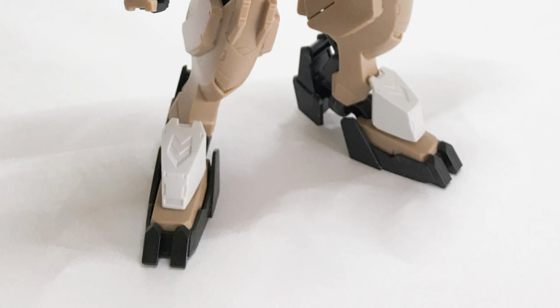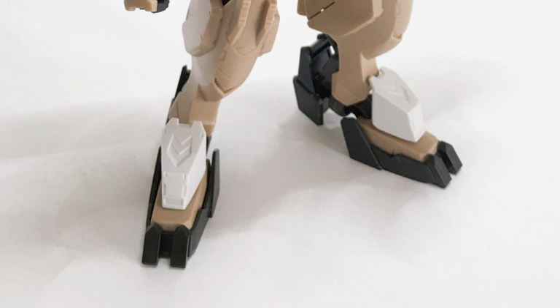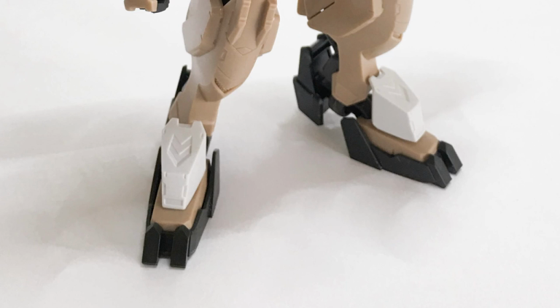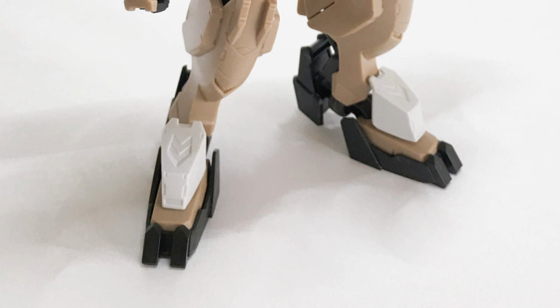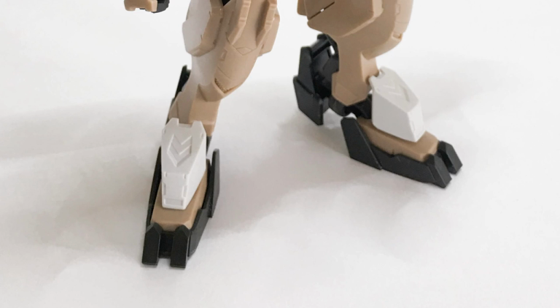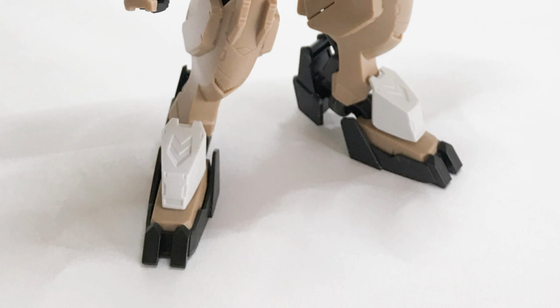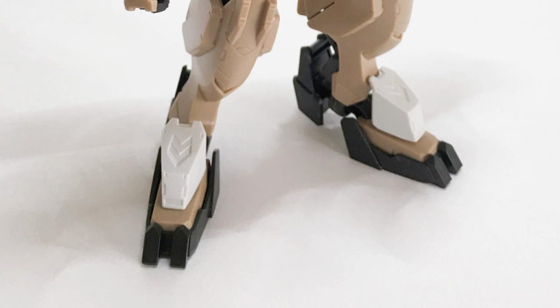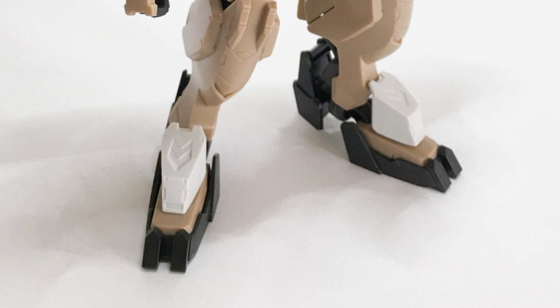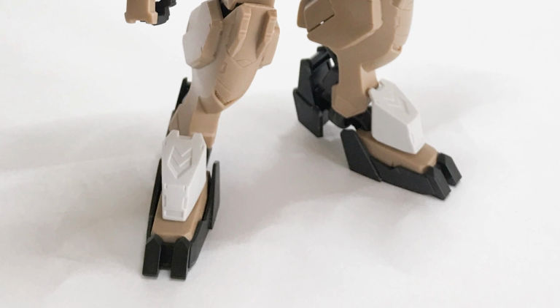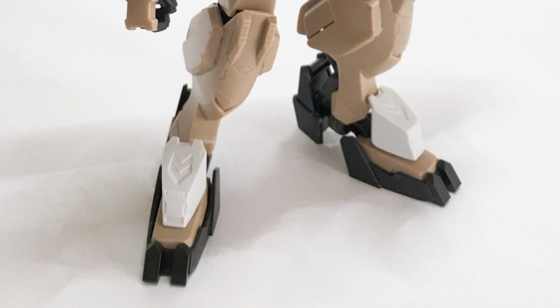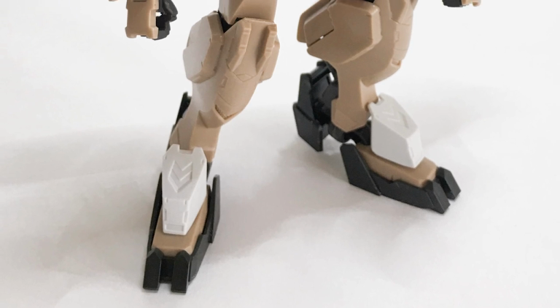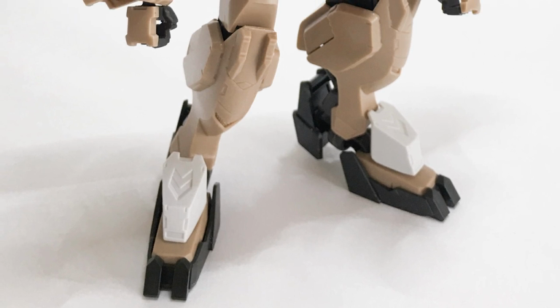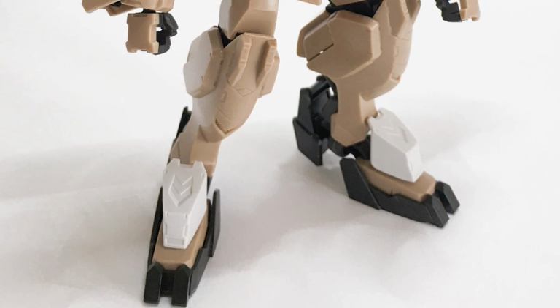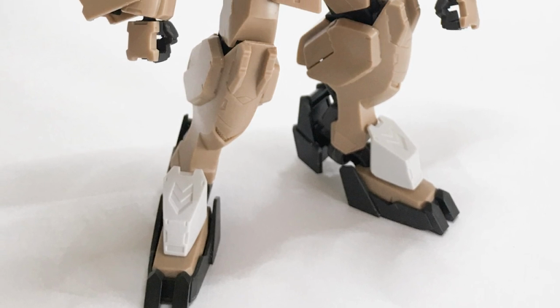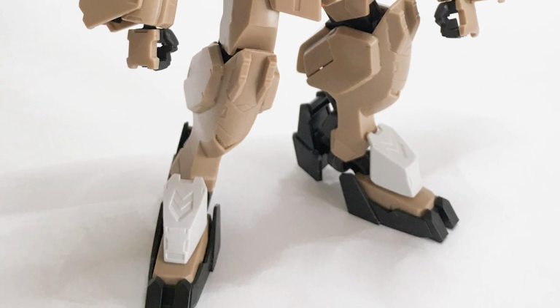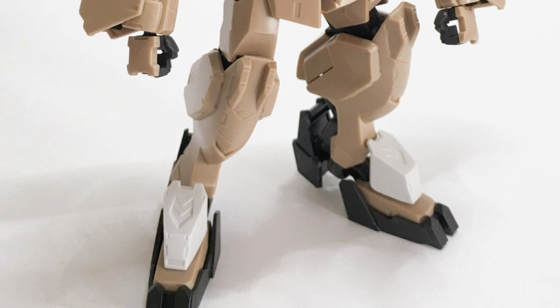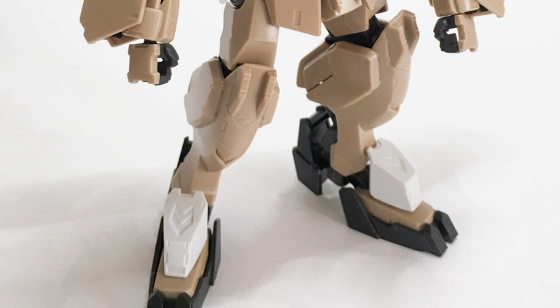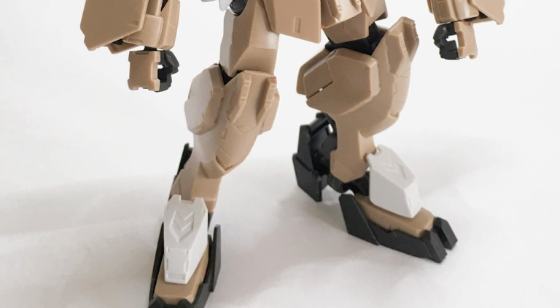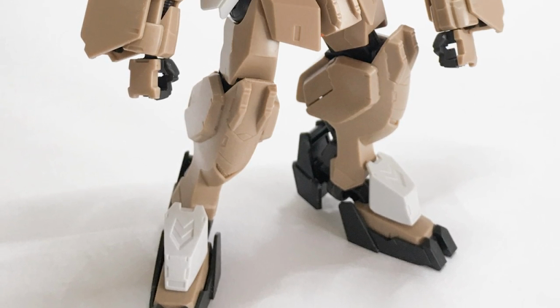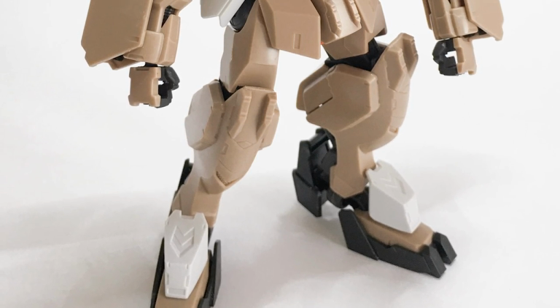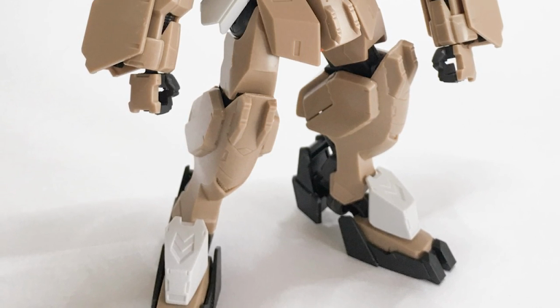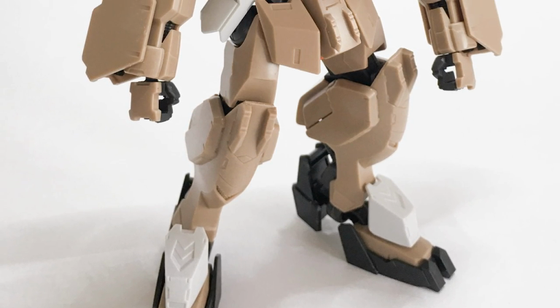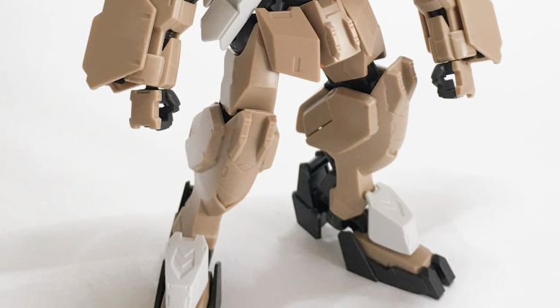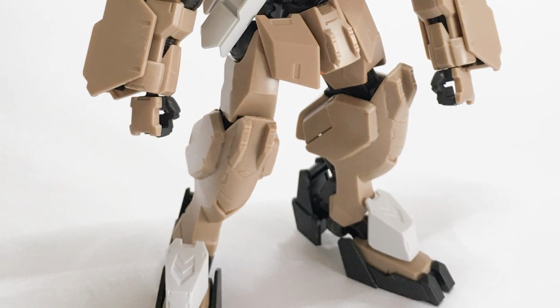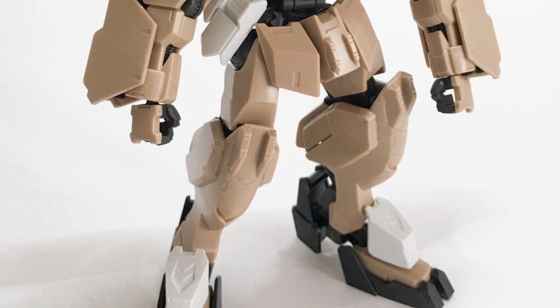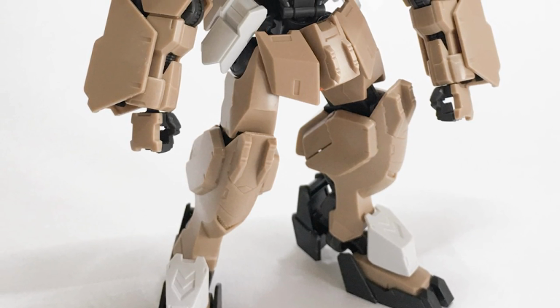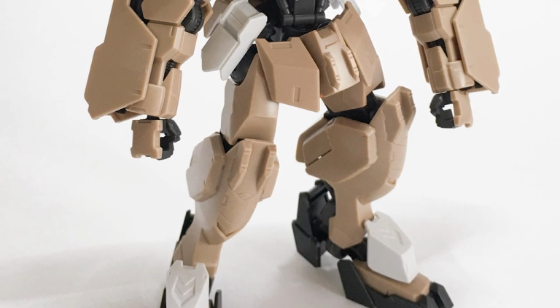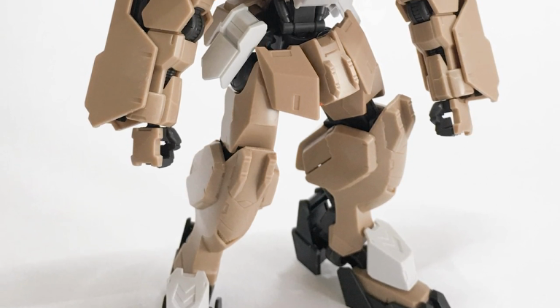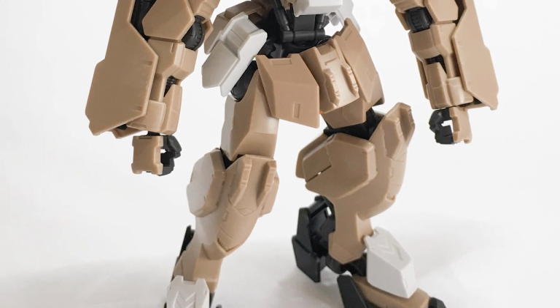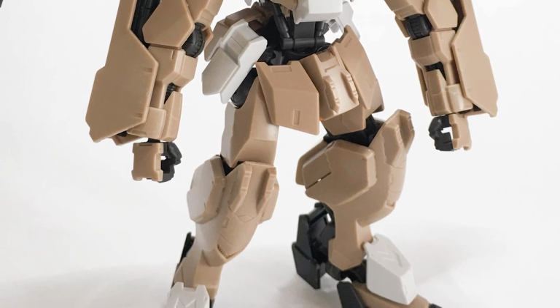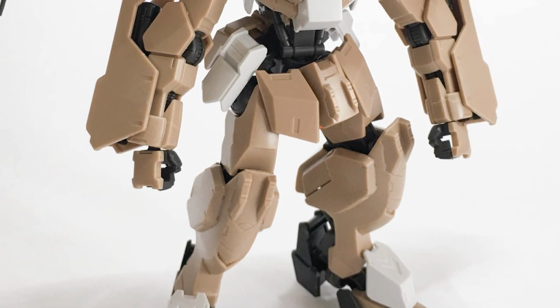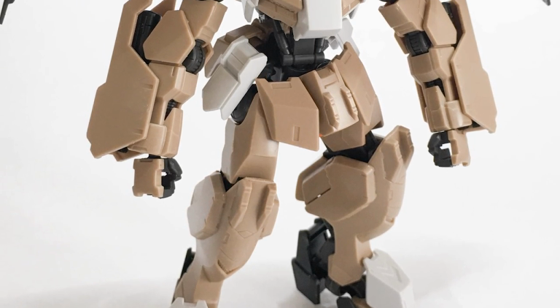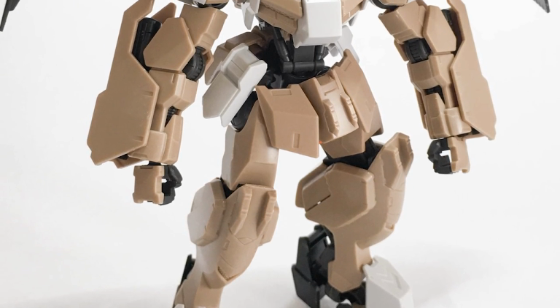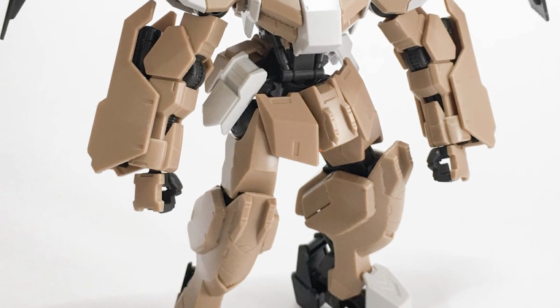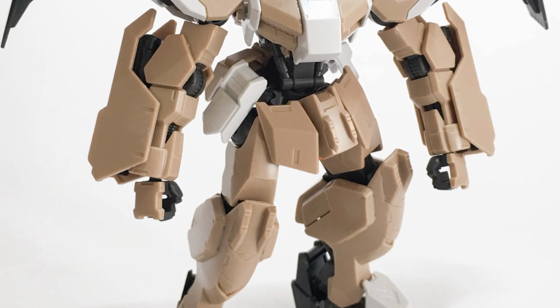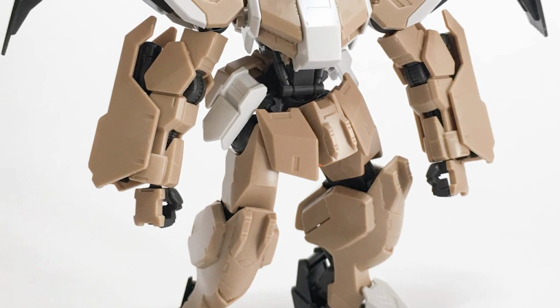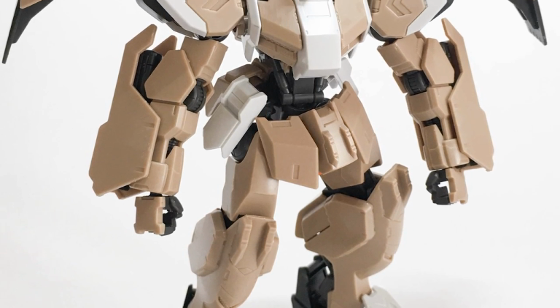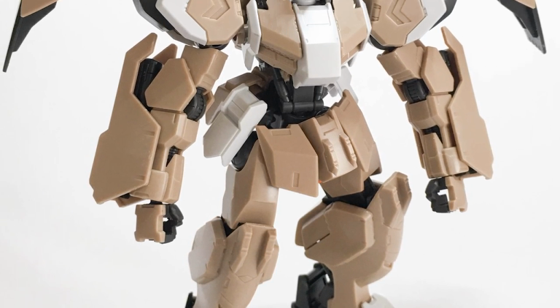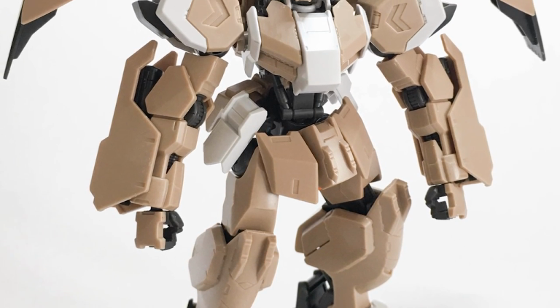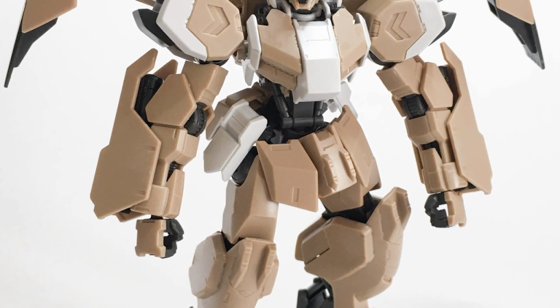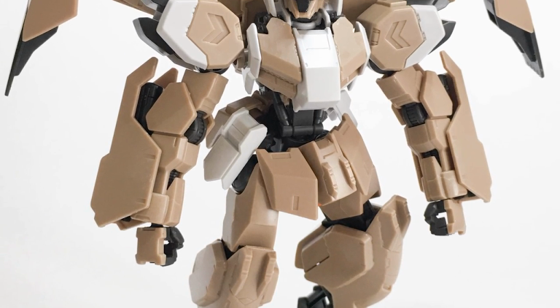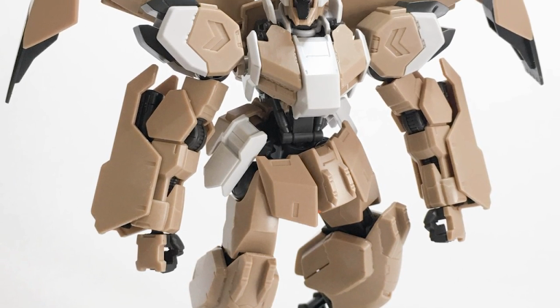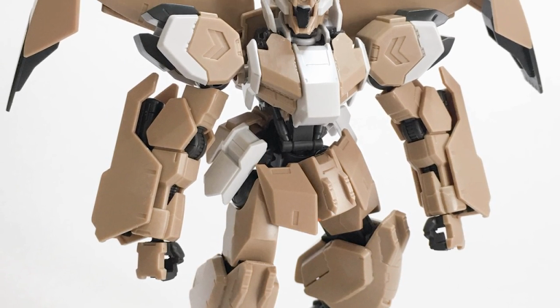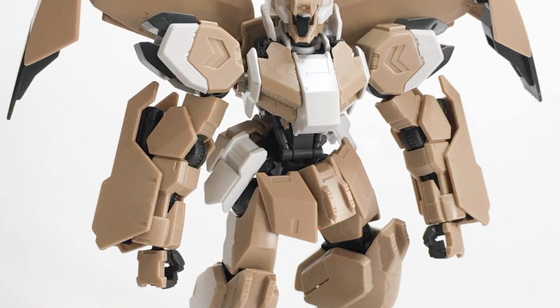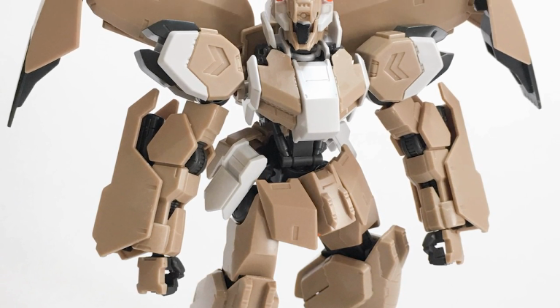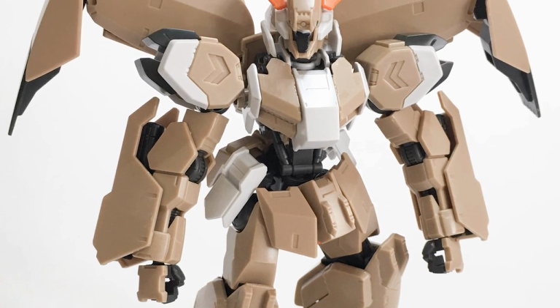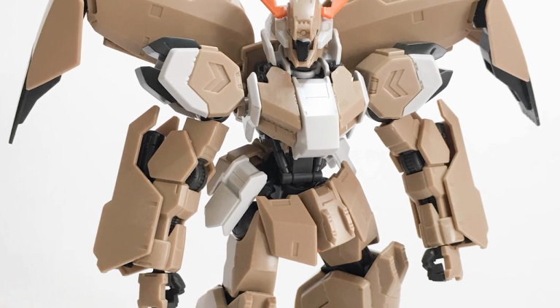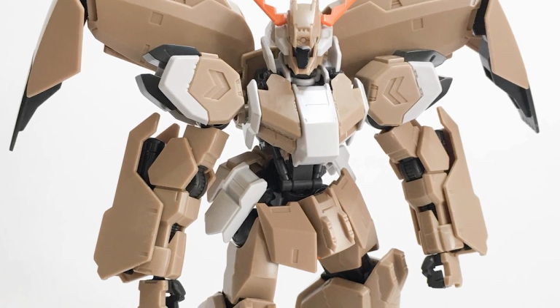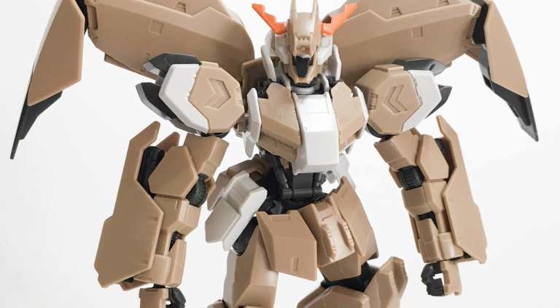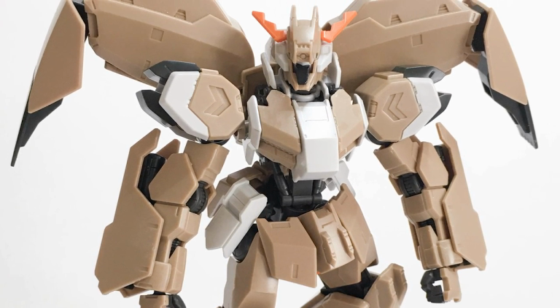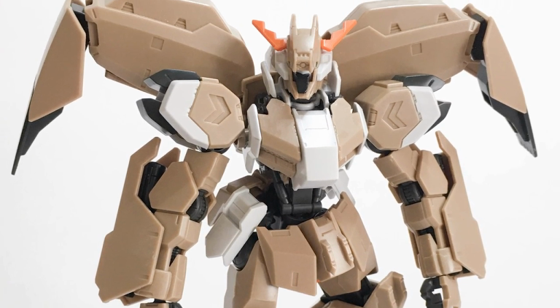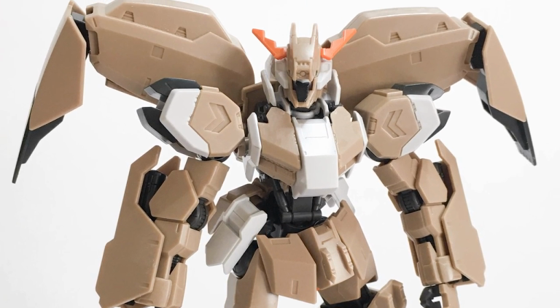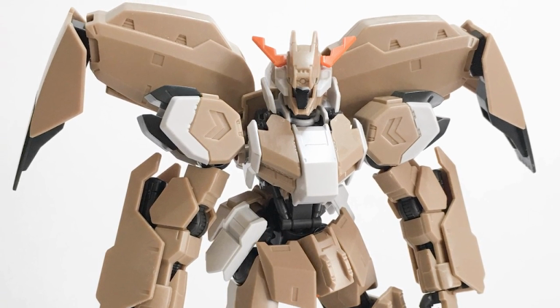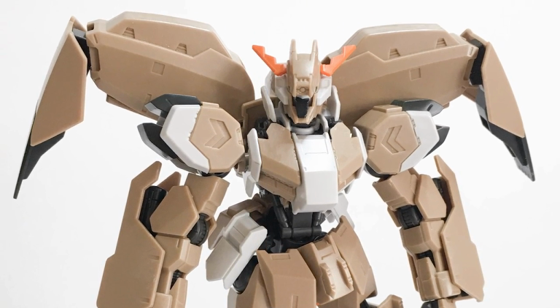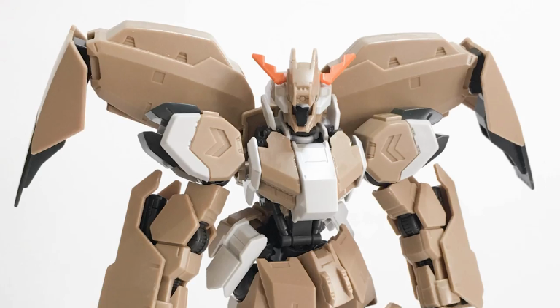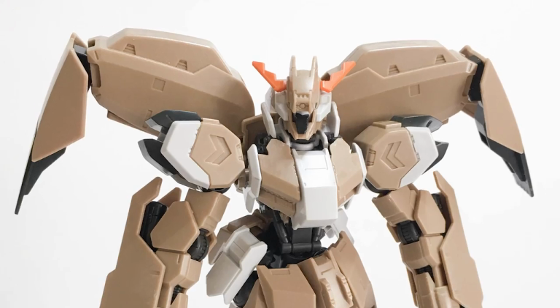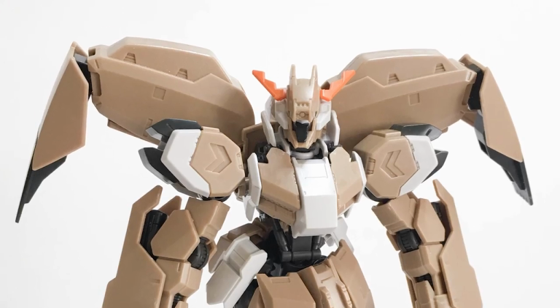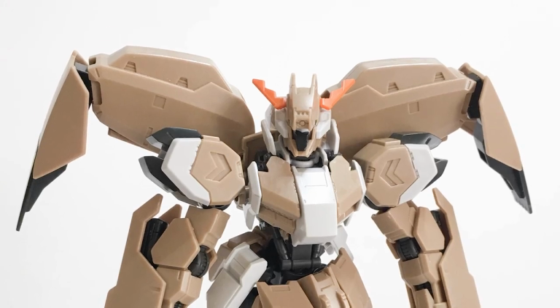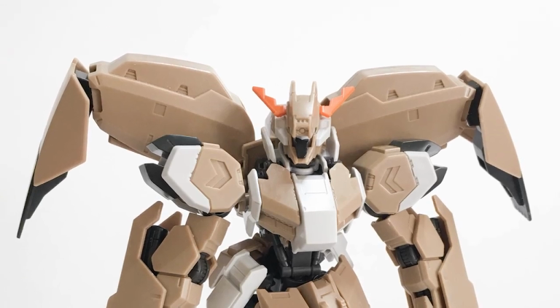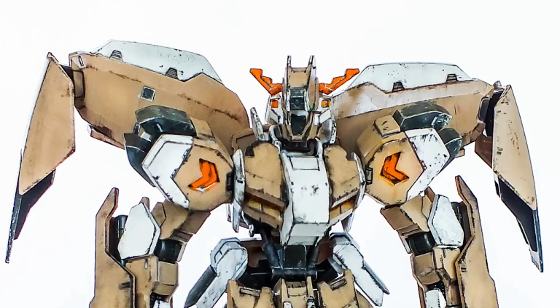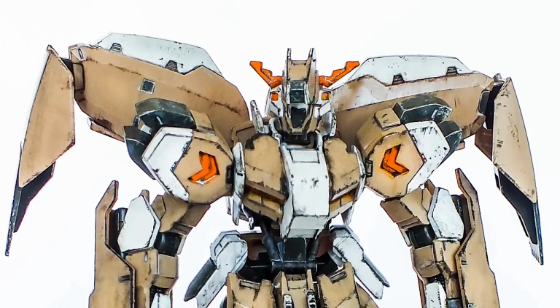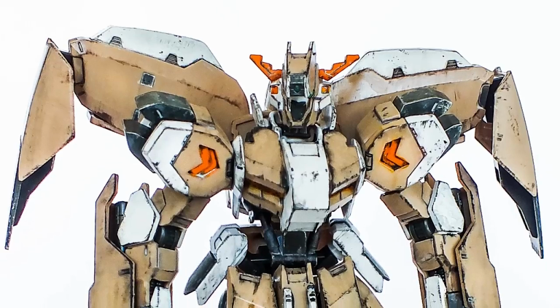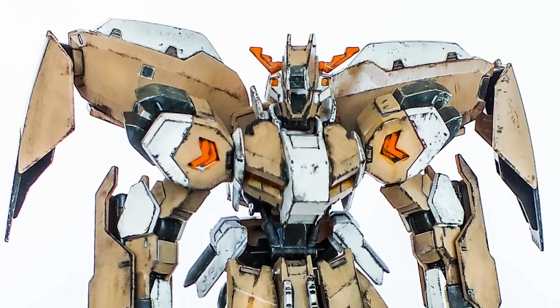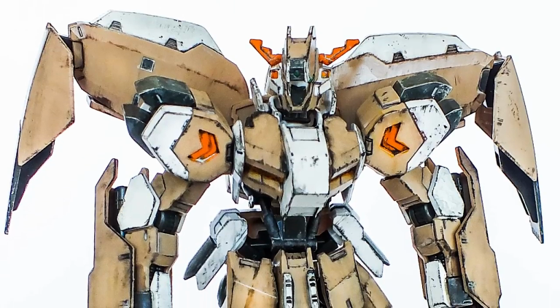Here's the kit, stock, built out of the box, no paint — not too impressive, looks okay. It's a good base to work from.